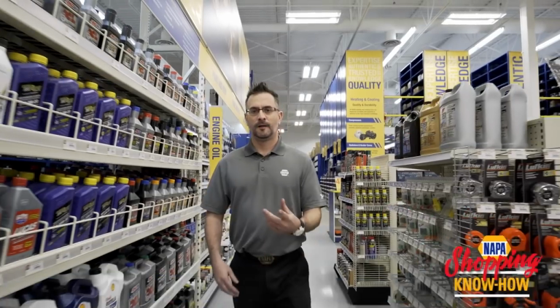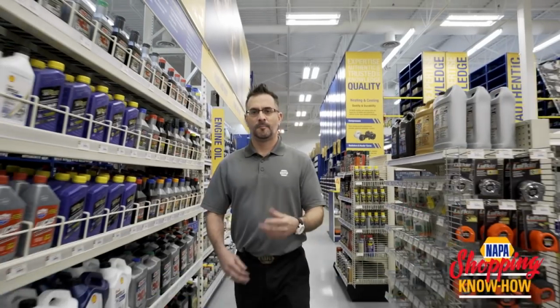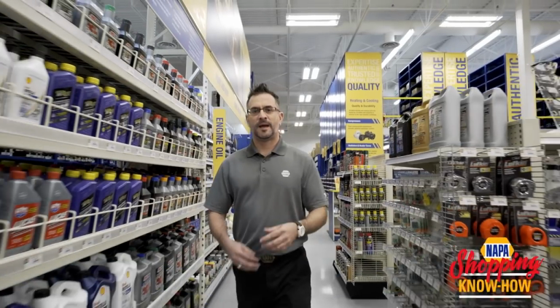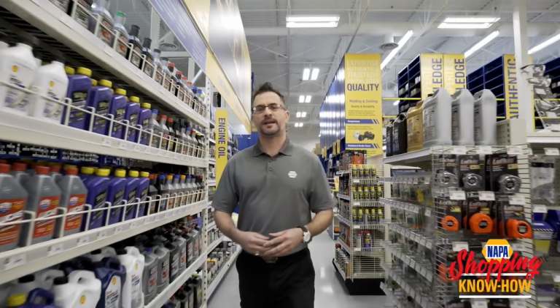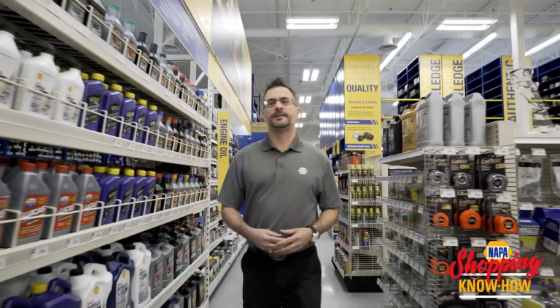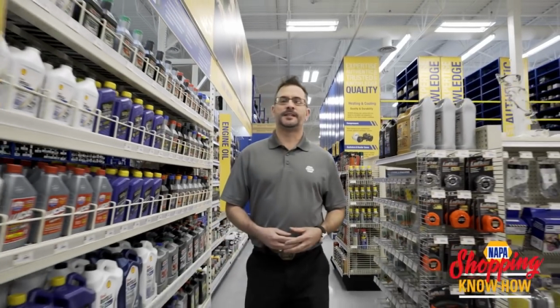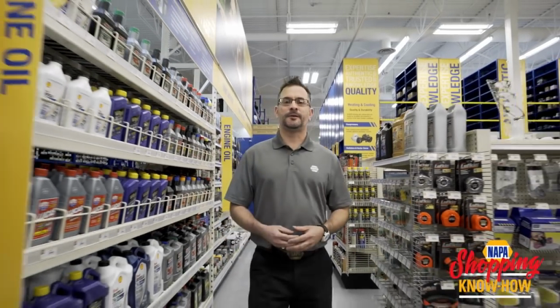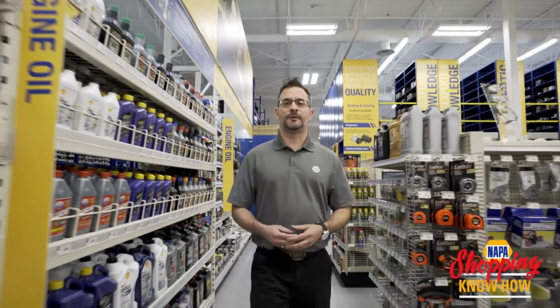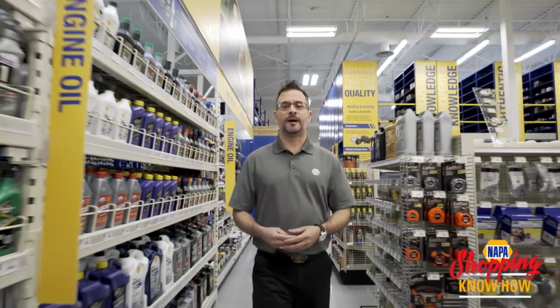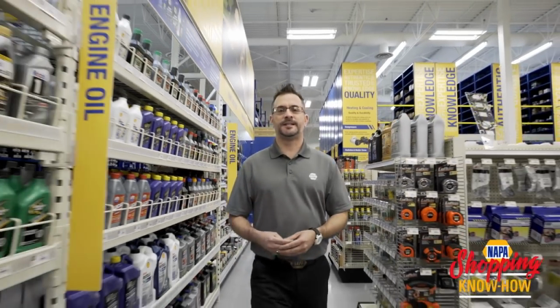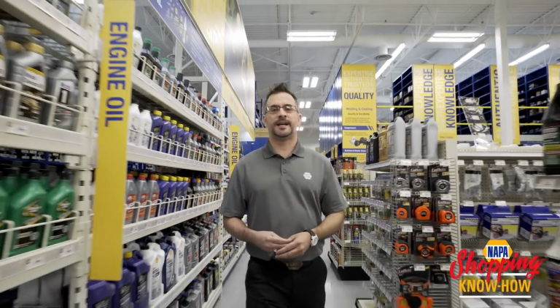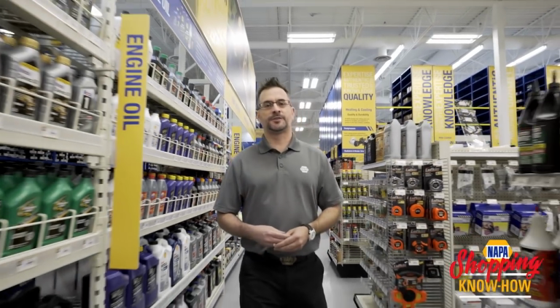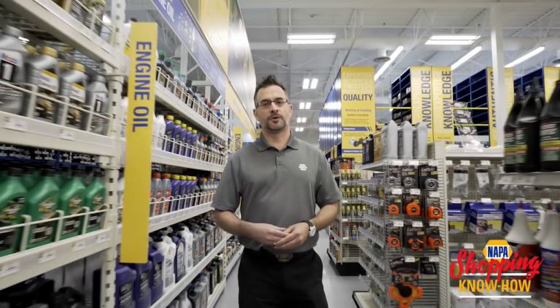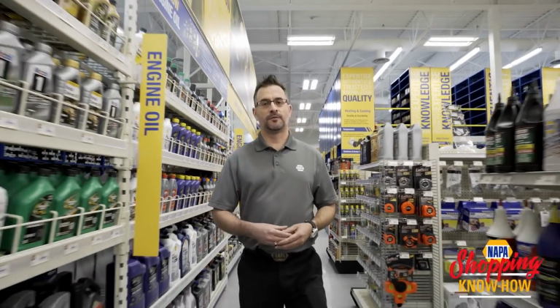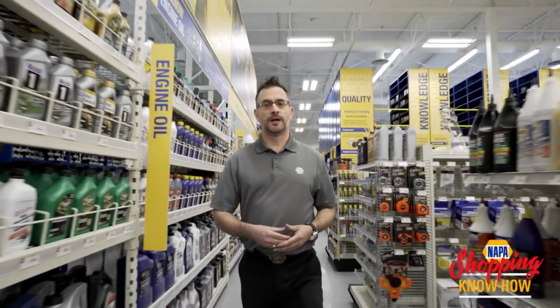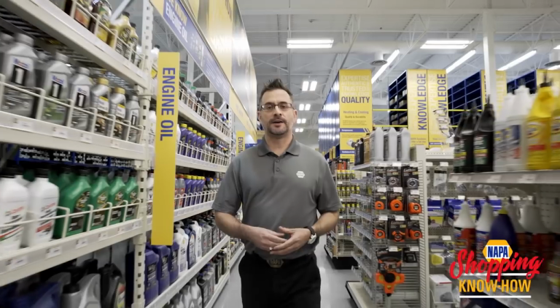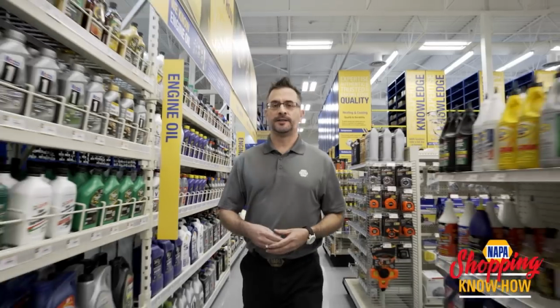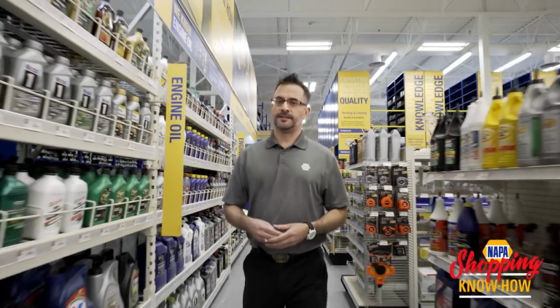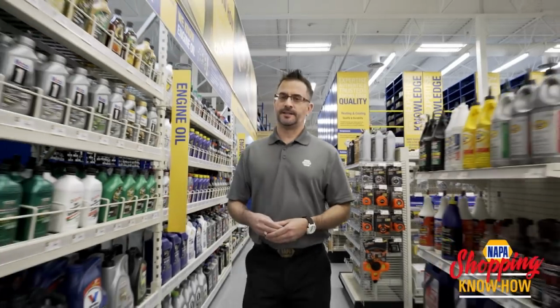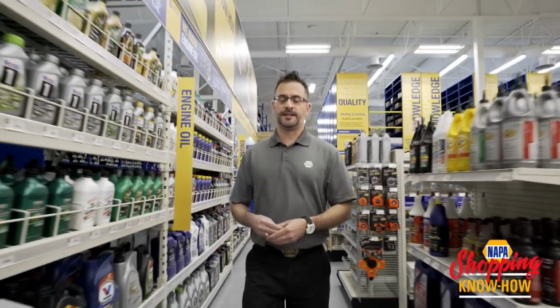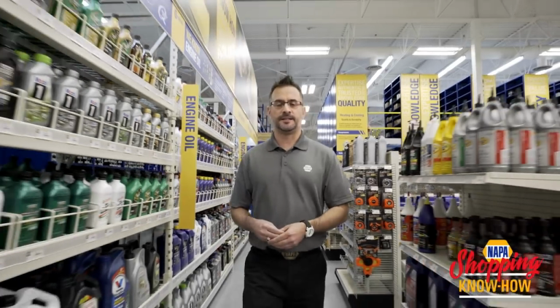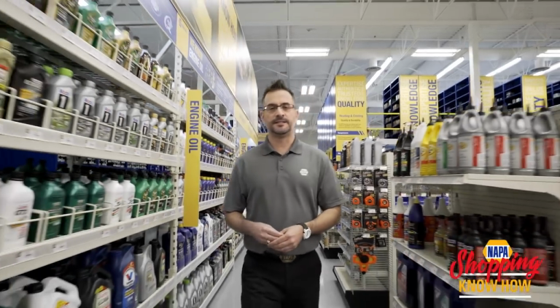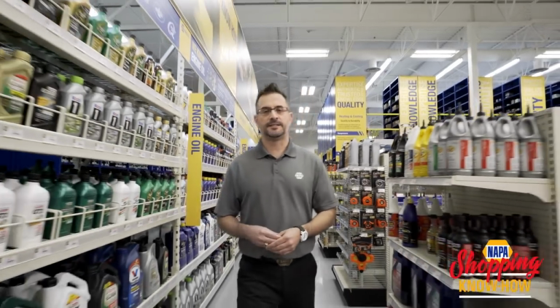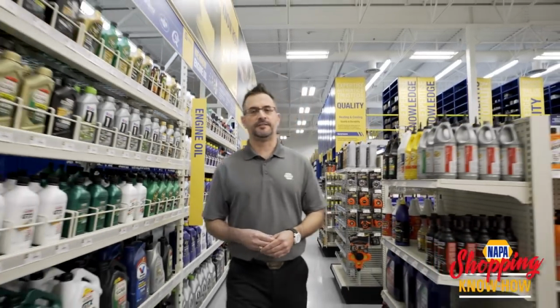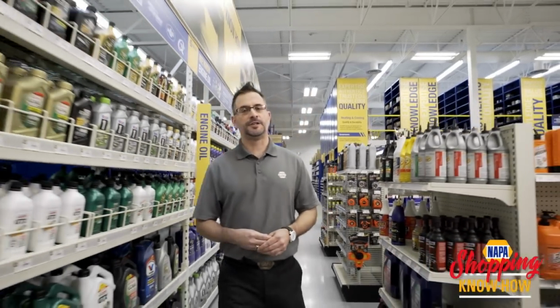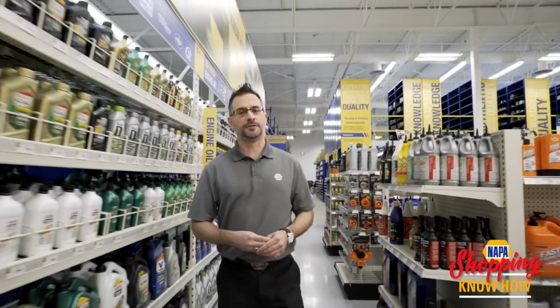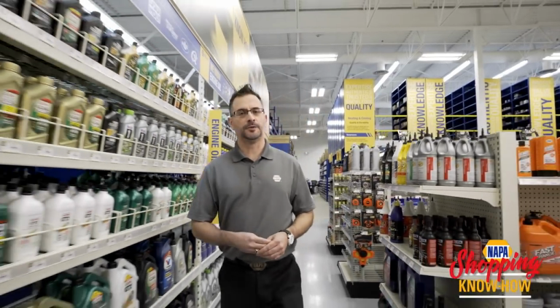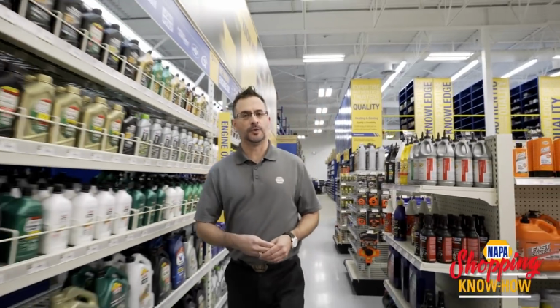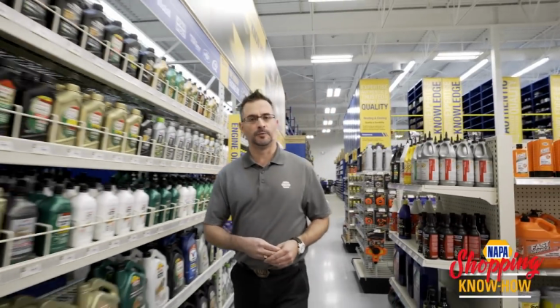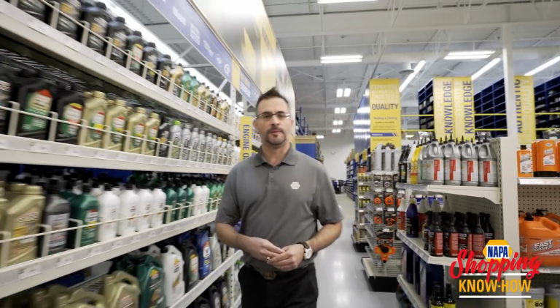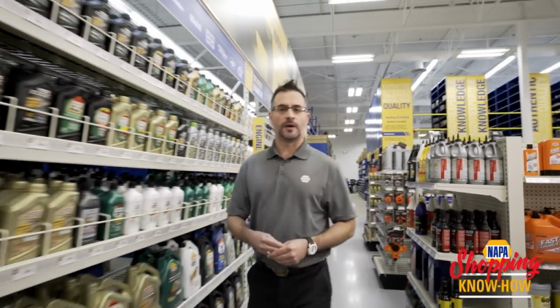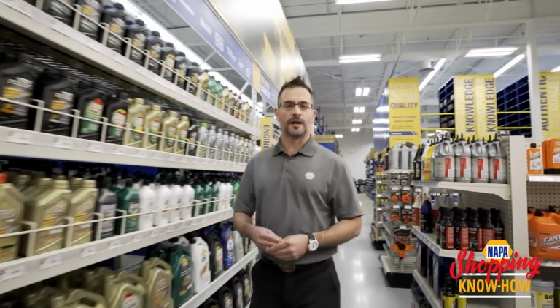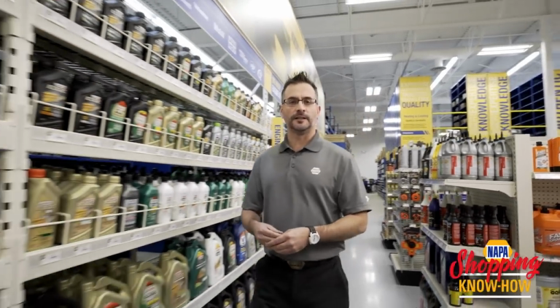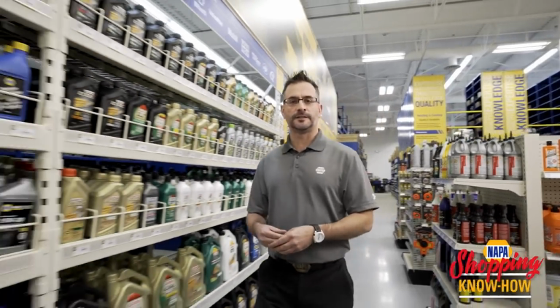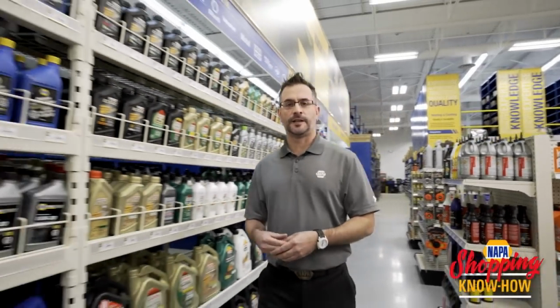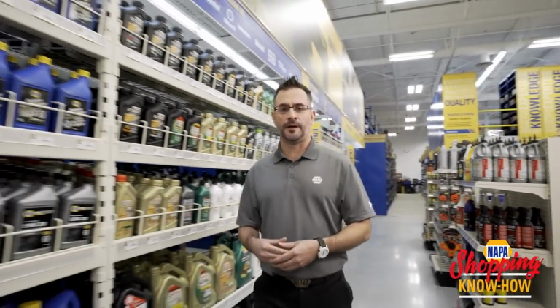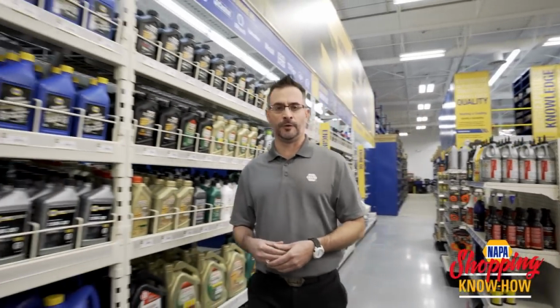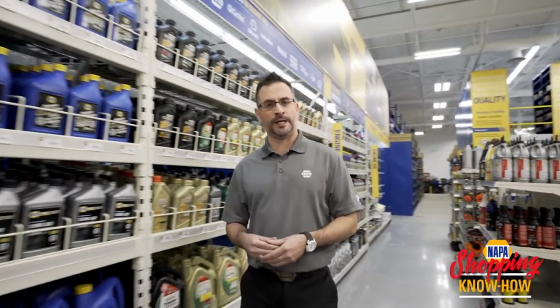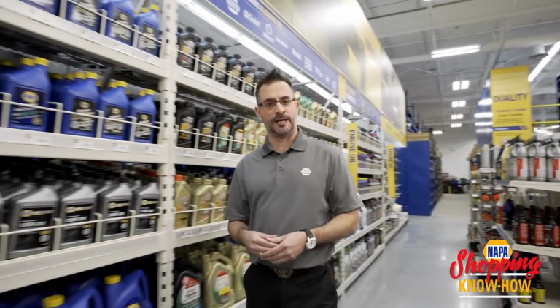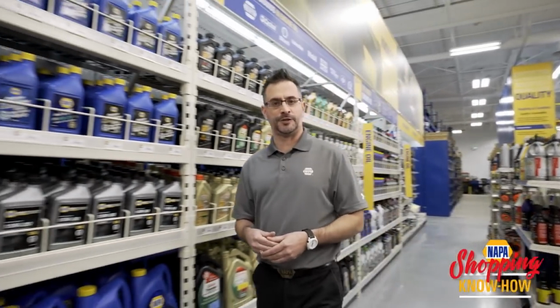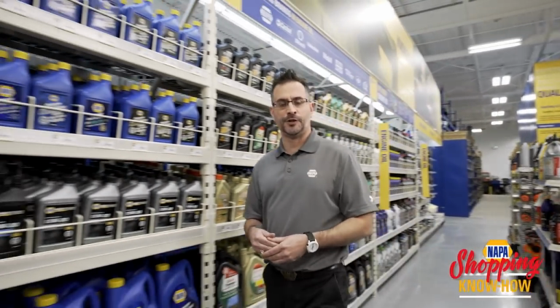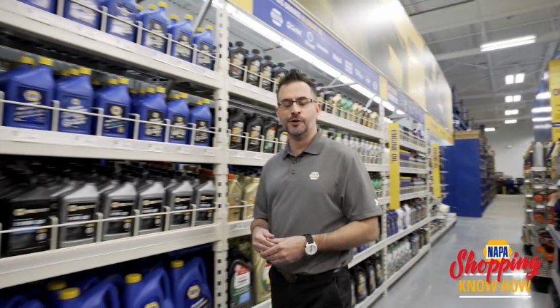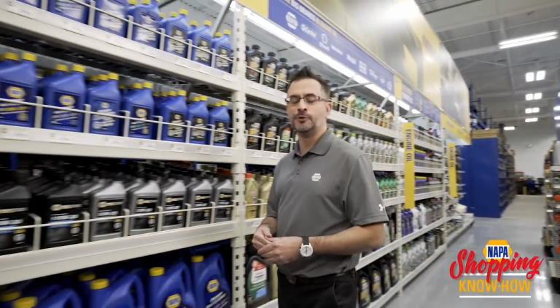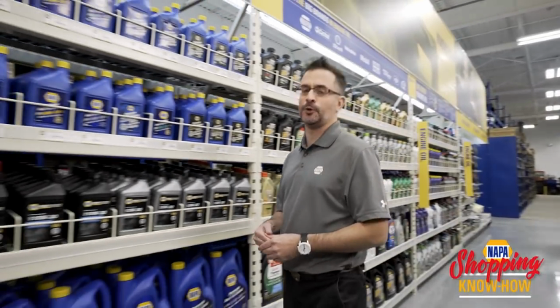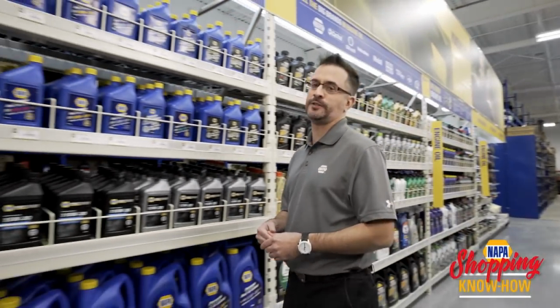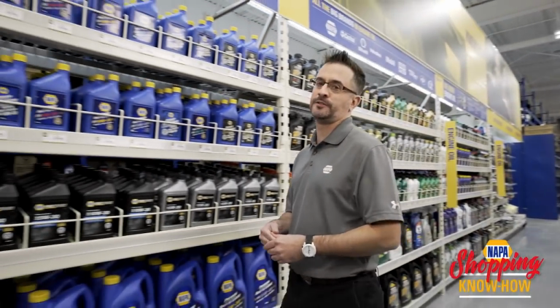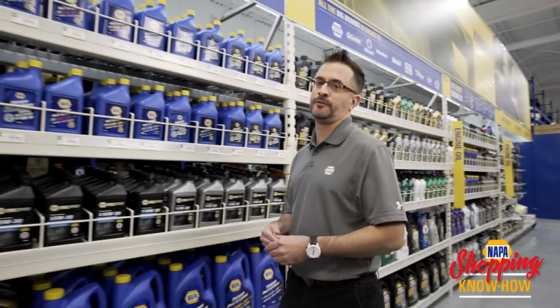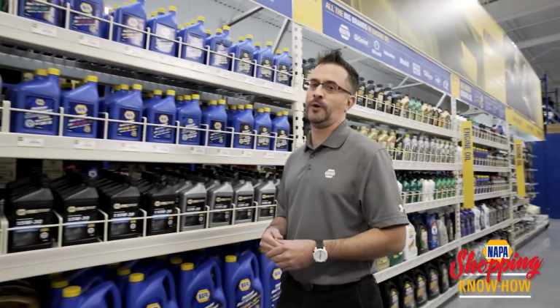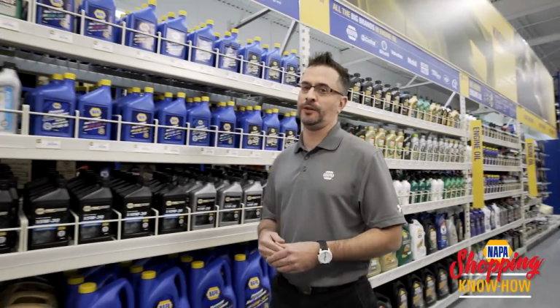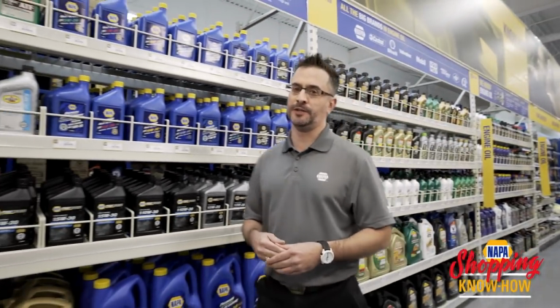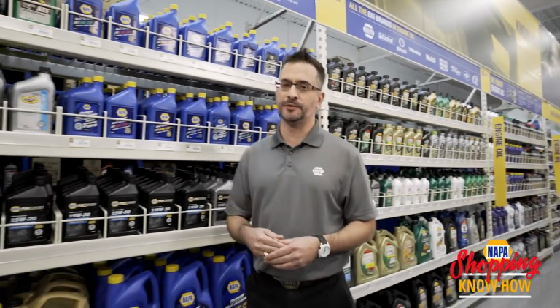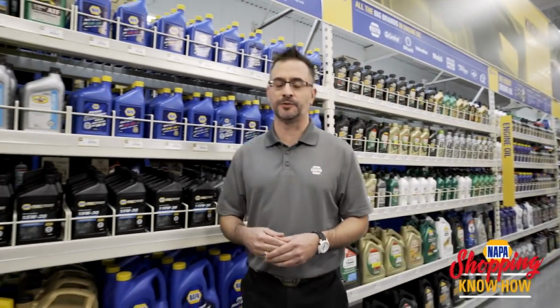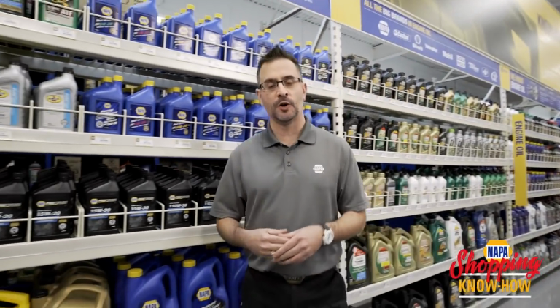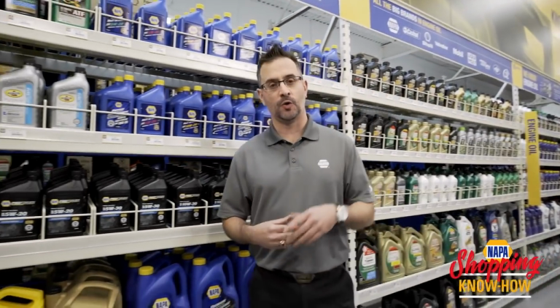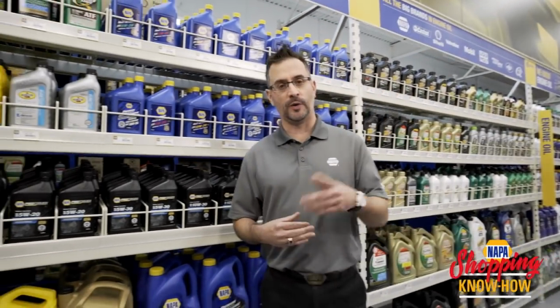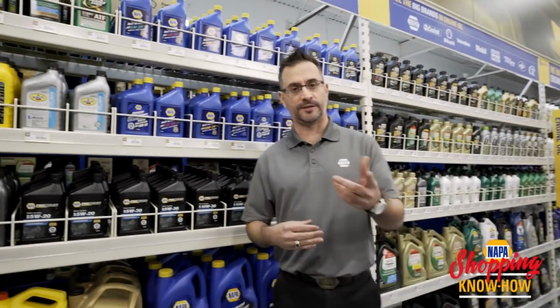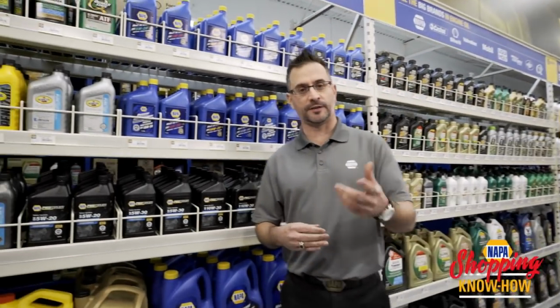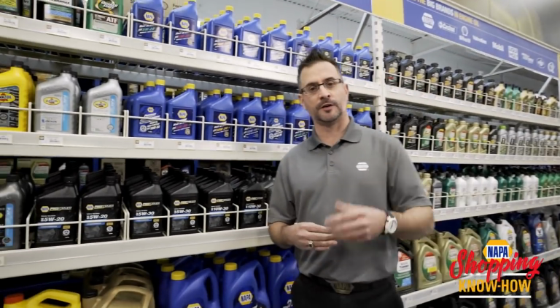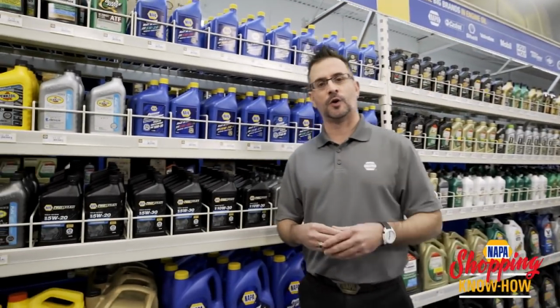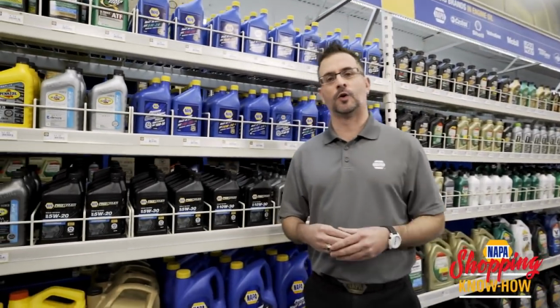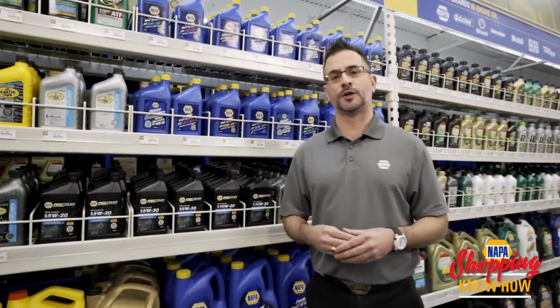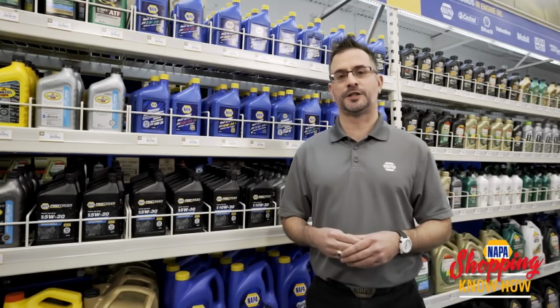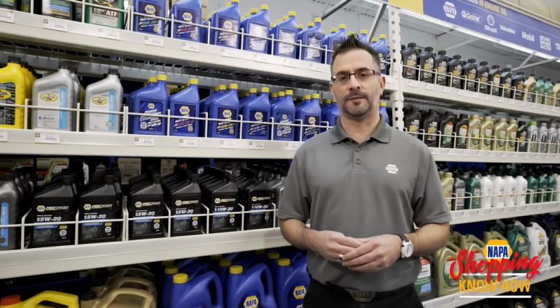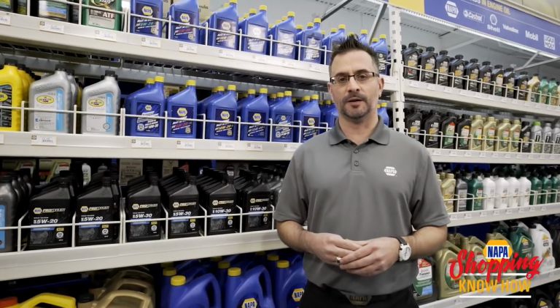Back in the day when my dad drove around in his 1972 Oldsmobile Cutlass, he only had two choices of oil to use: winter or summer.